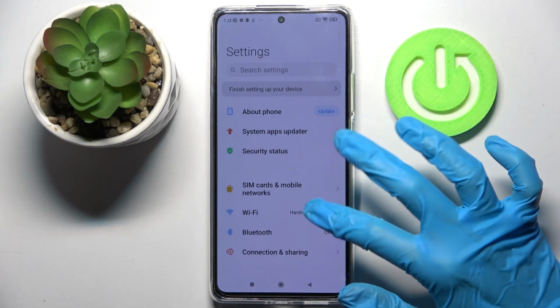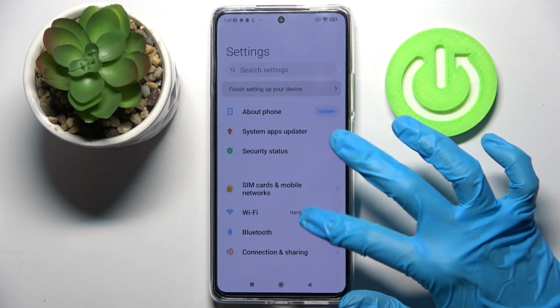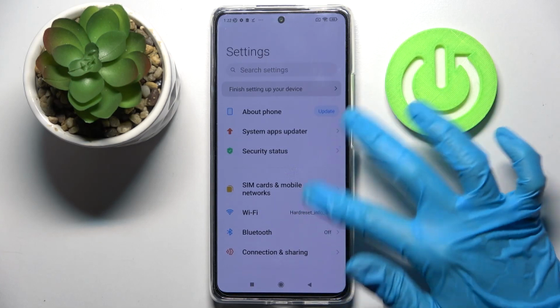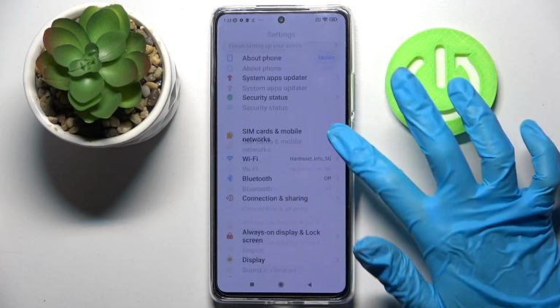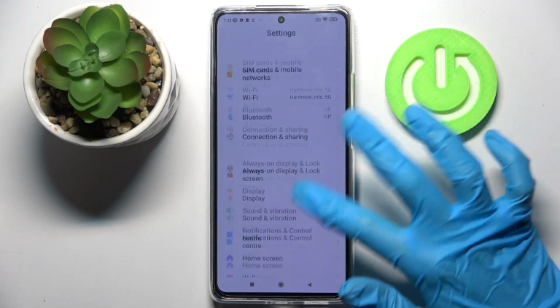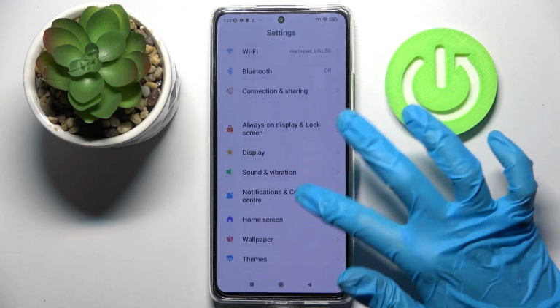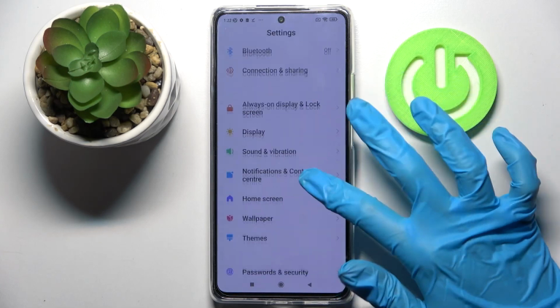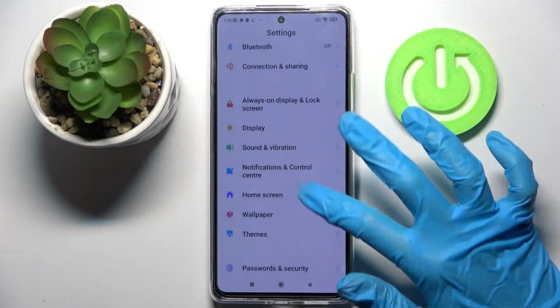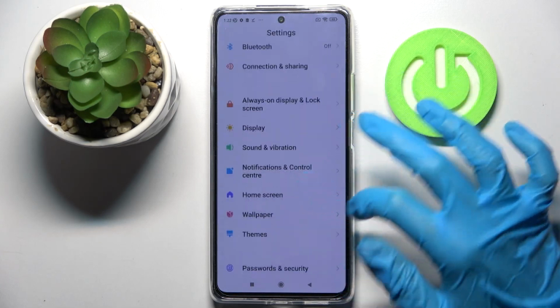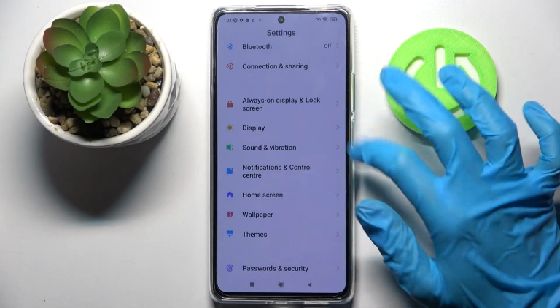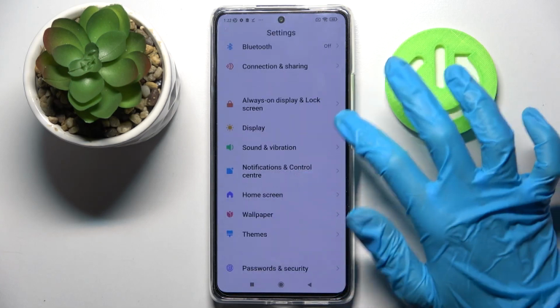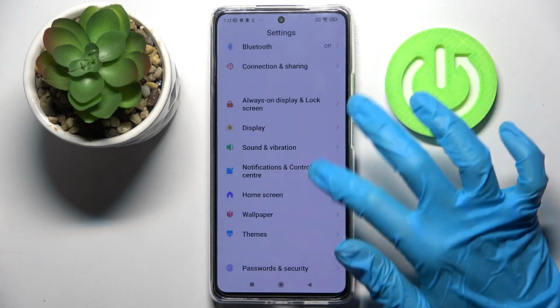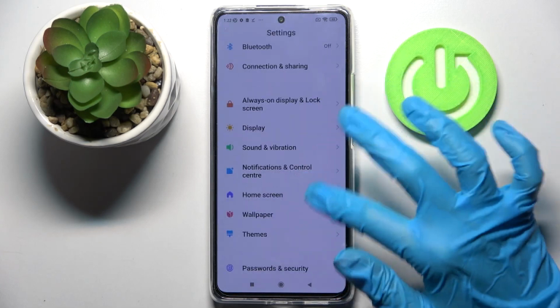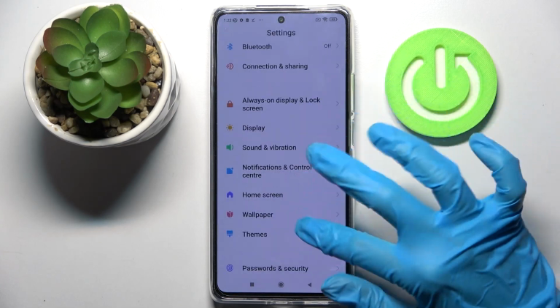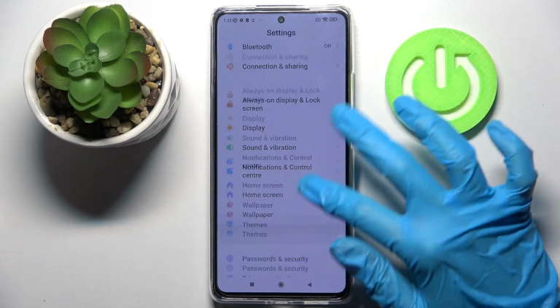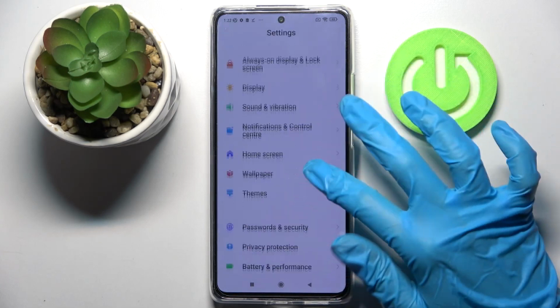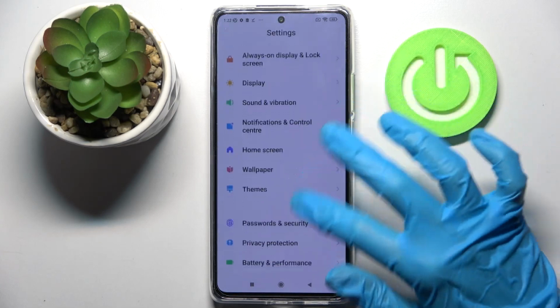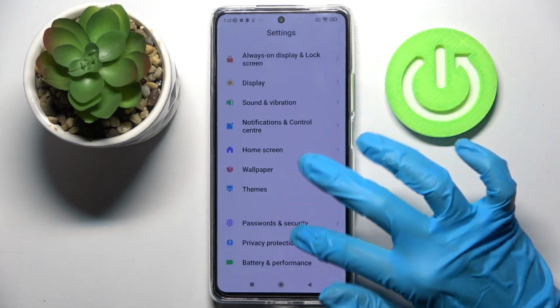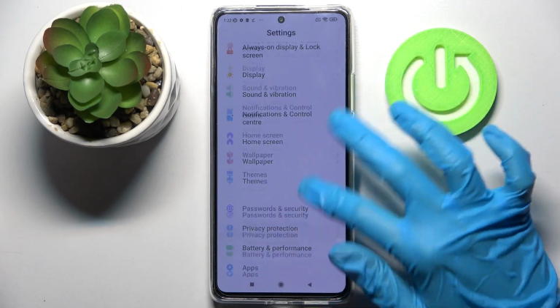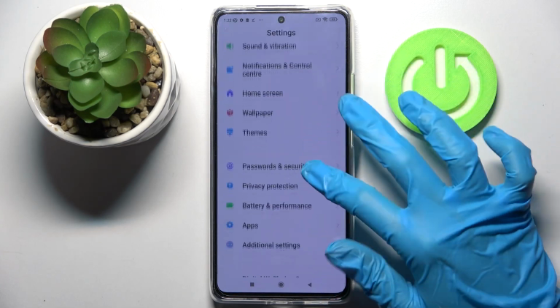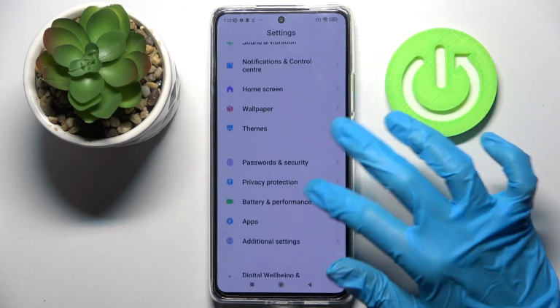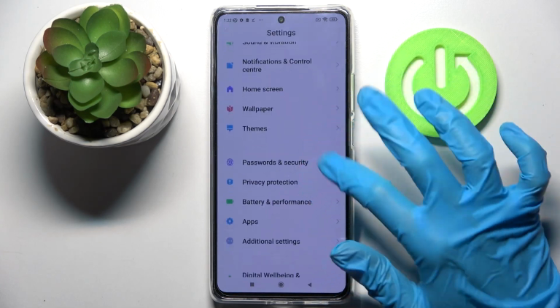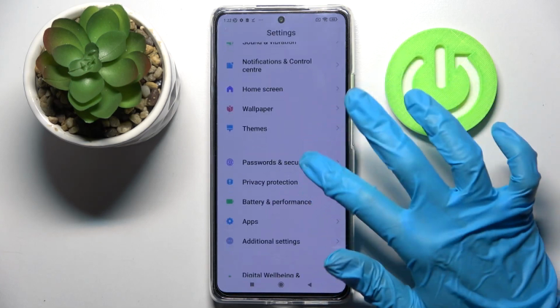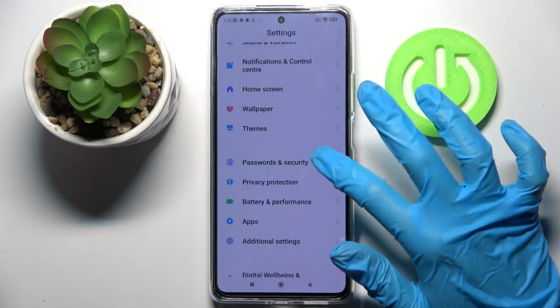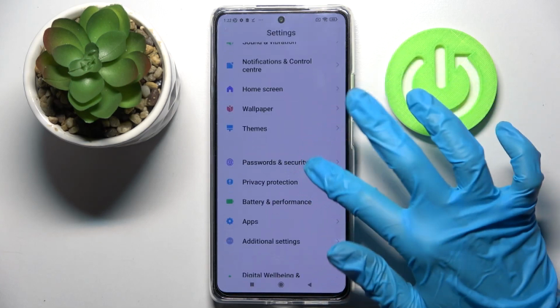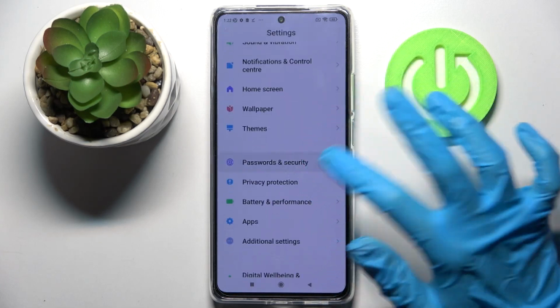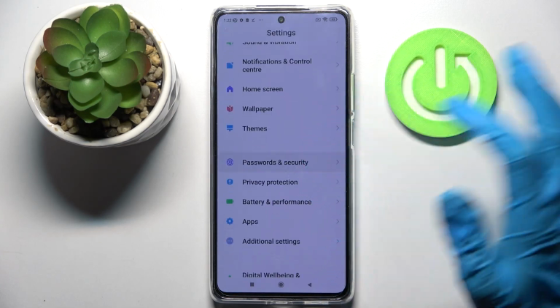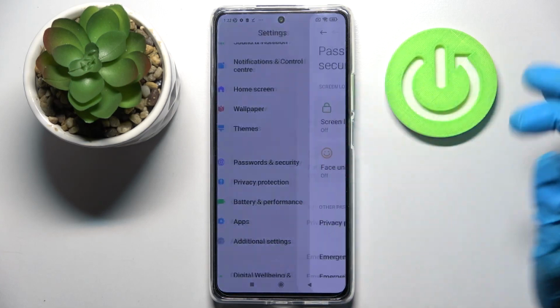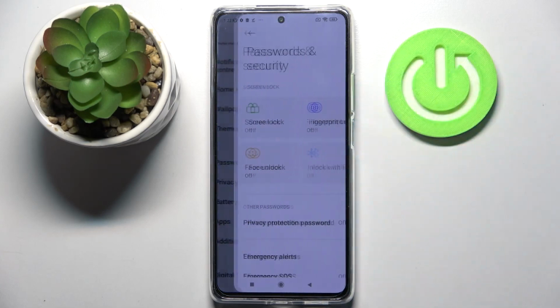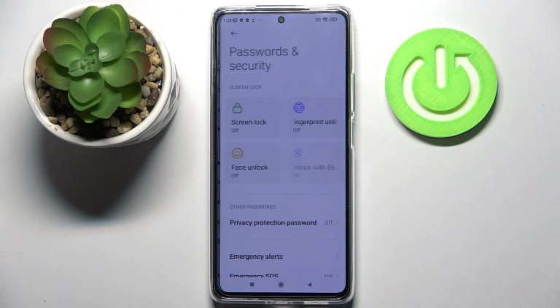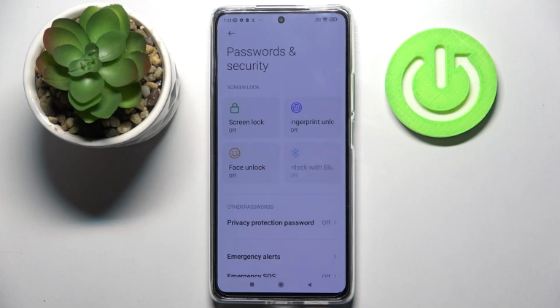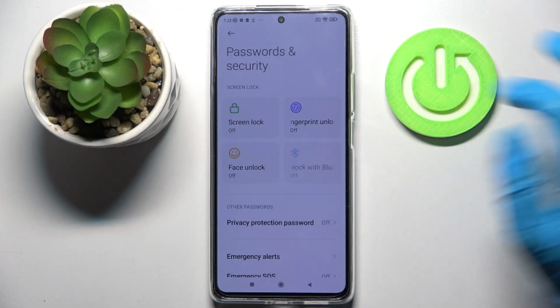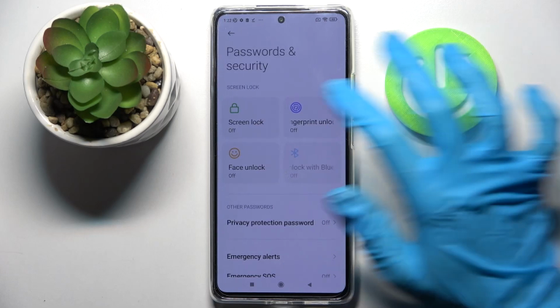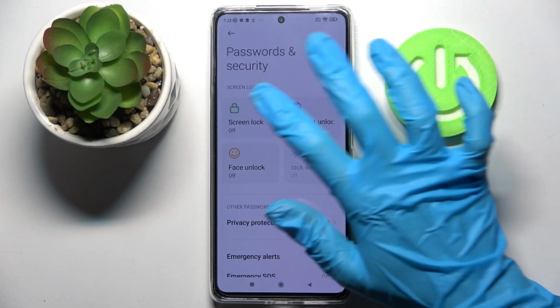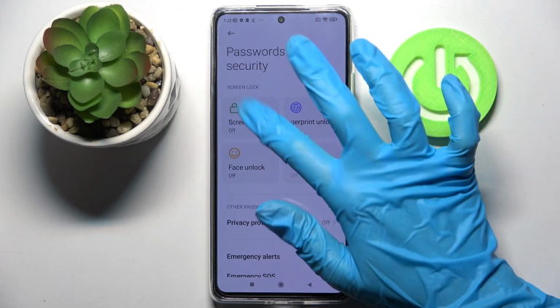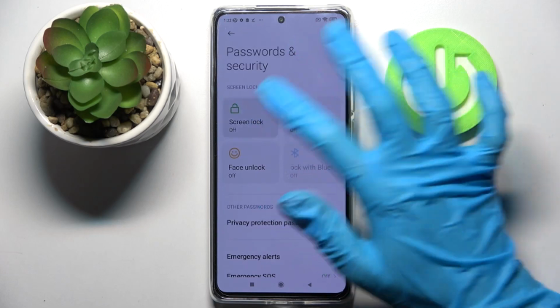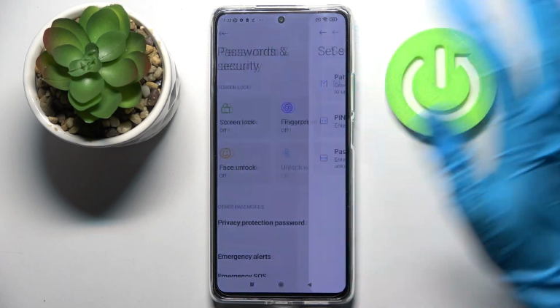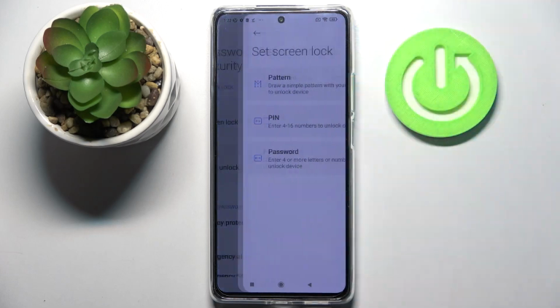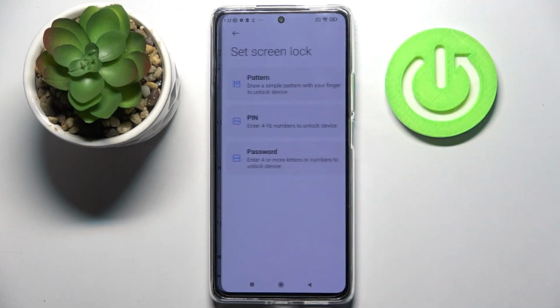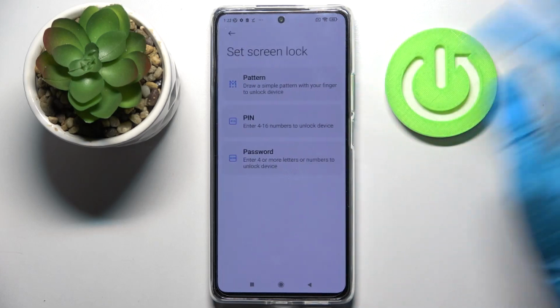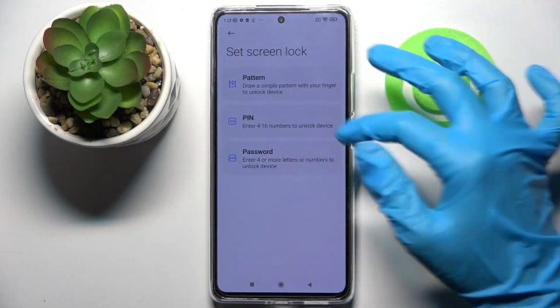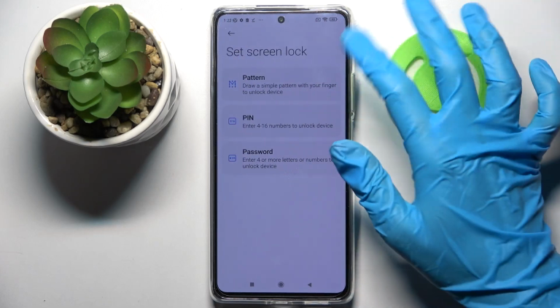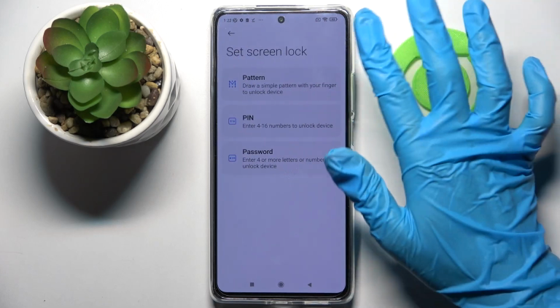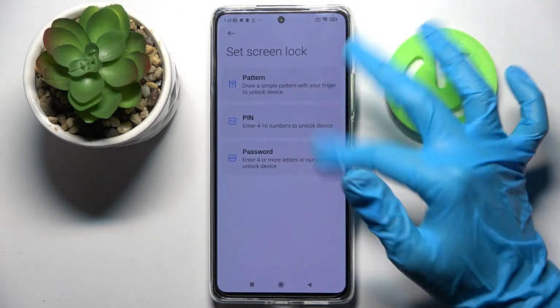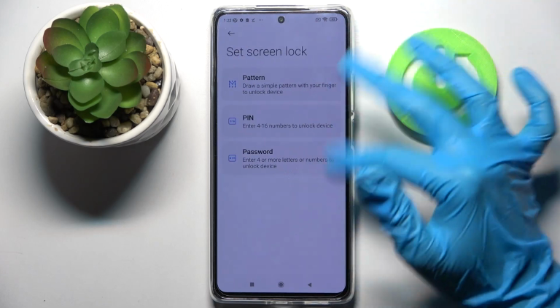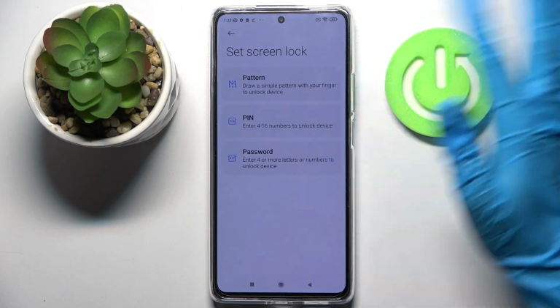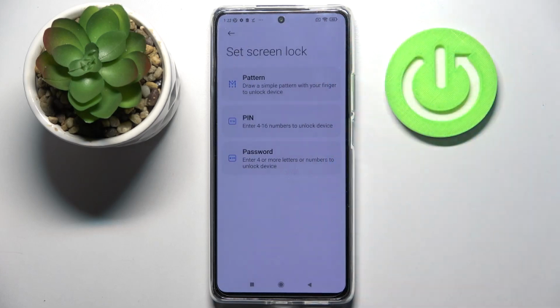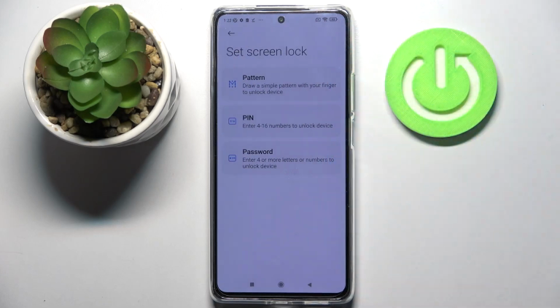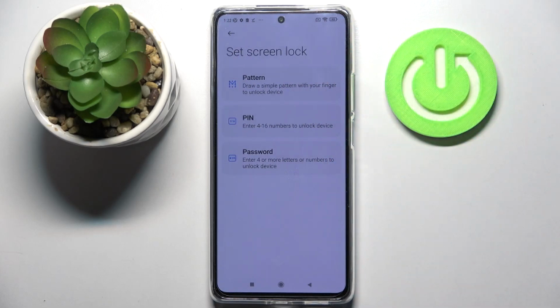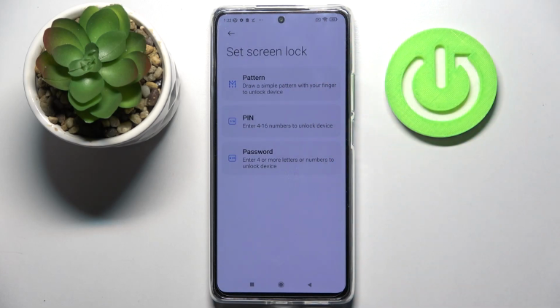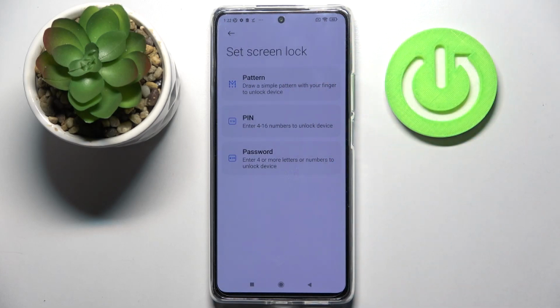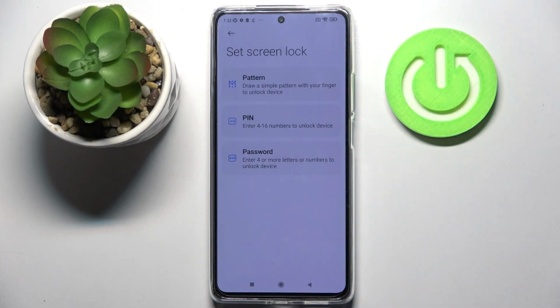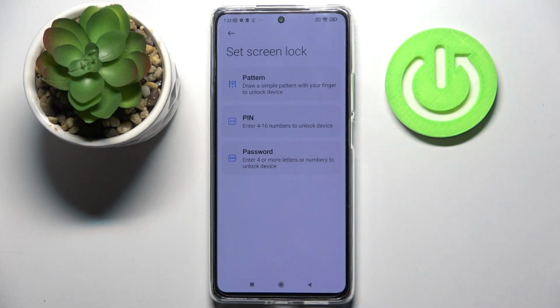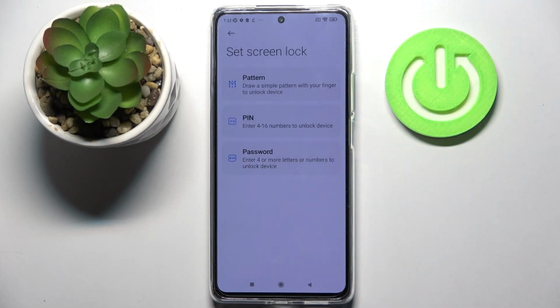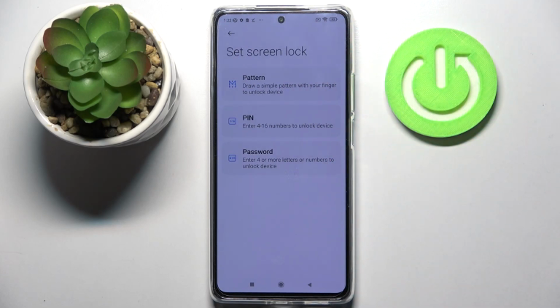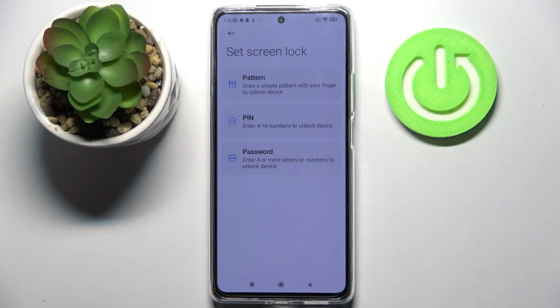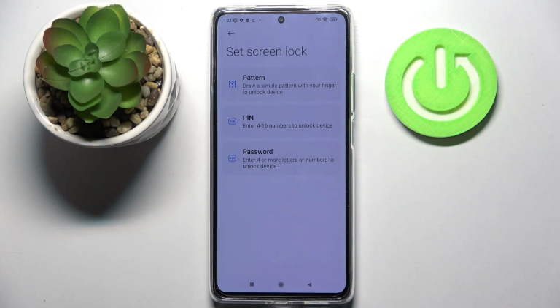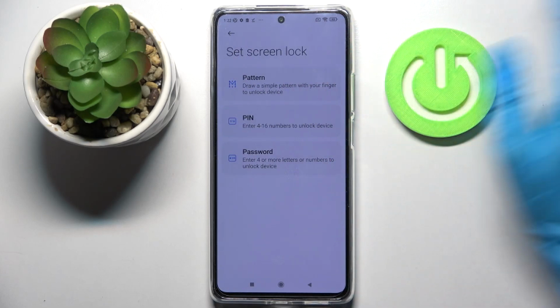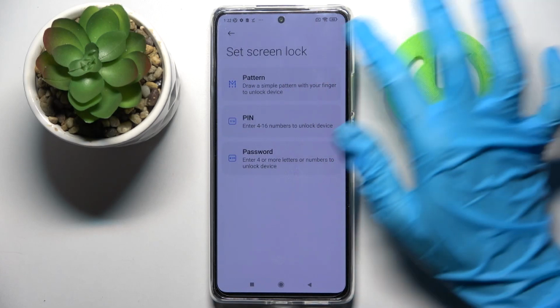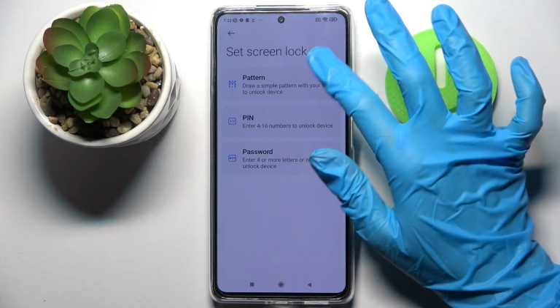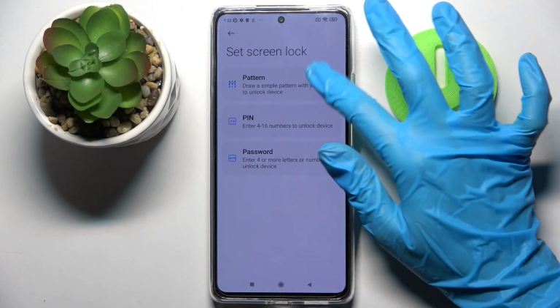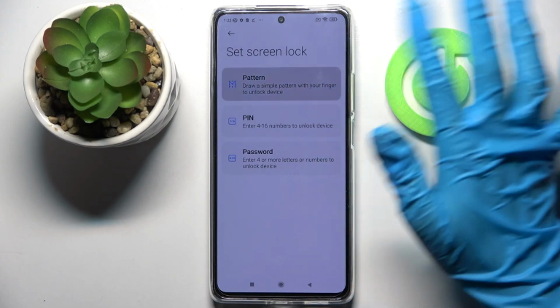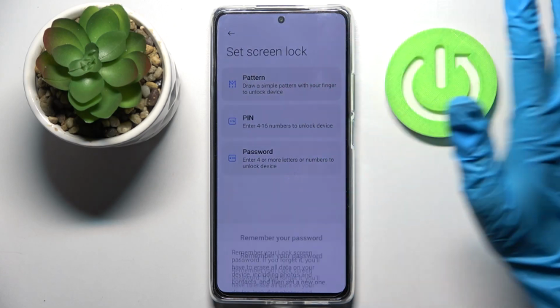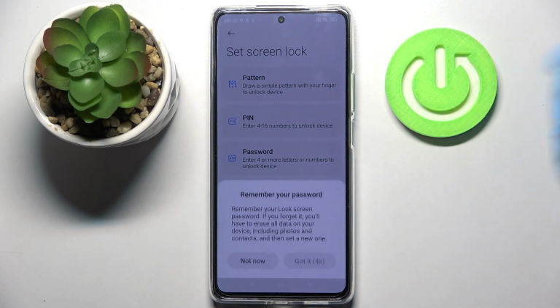Then you need to scroll down, choose Passwords and Security, tap on Screen Lock and pick one of those lock-in methods, like Pattern.